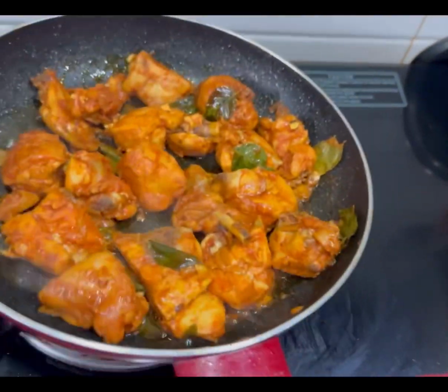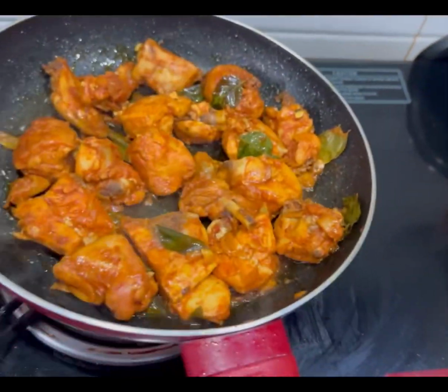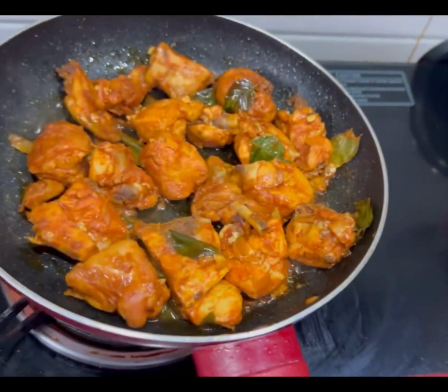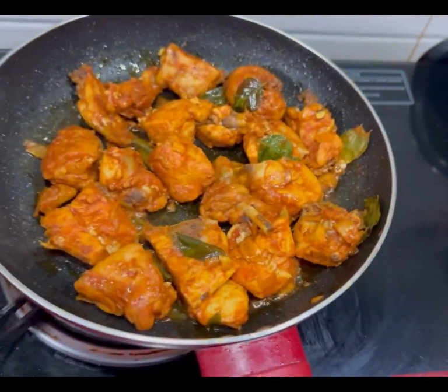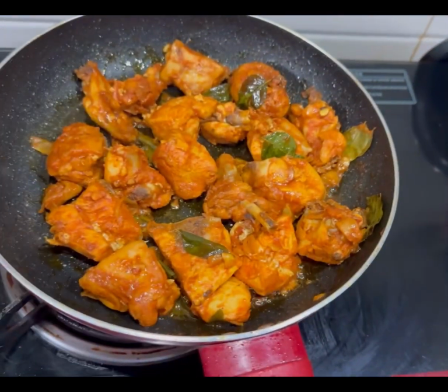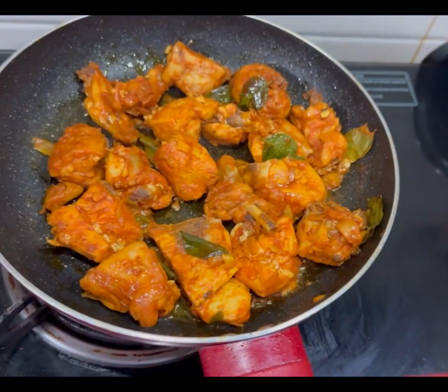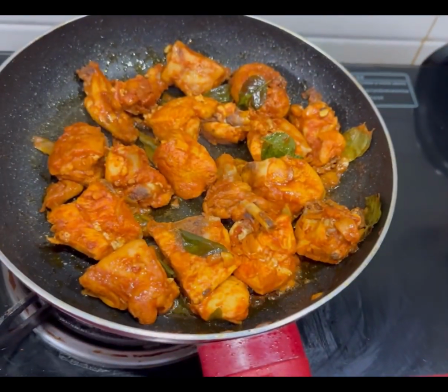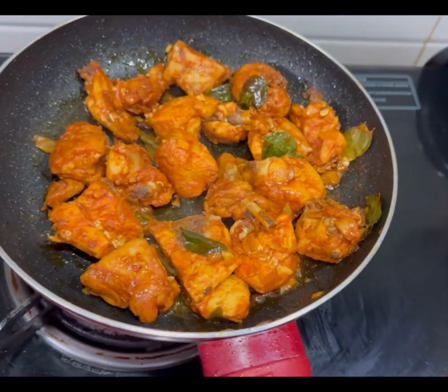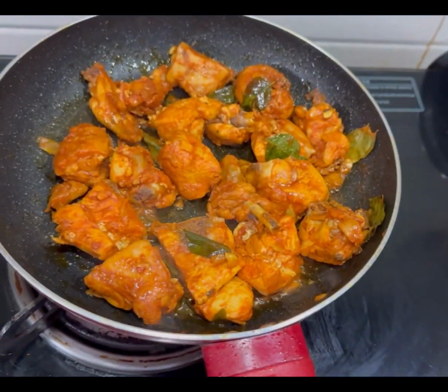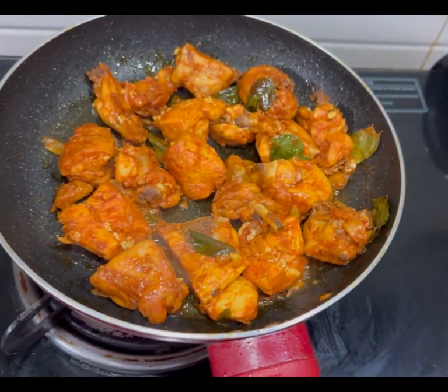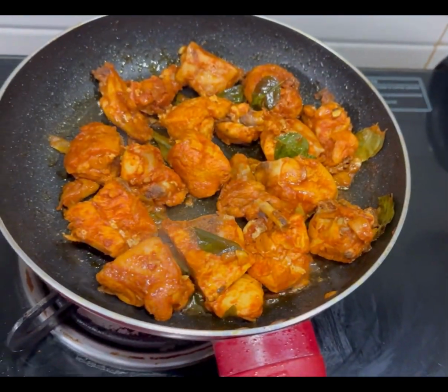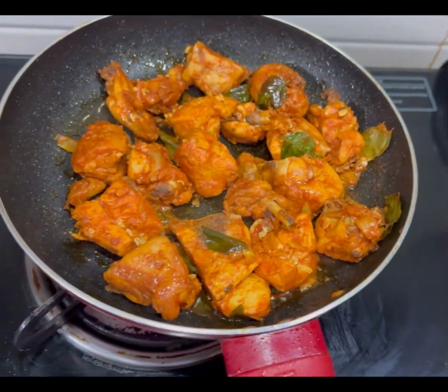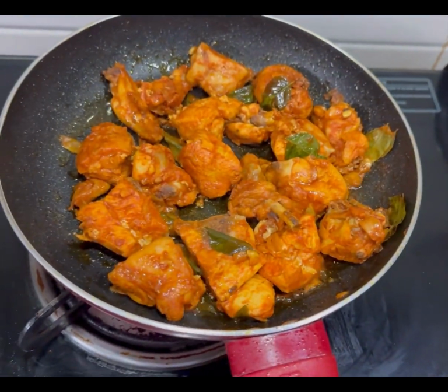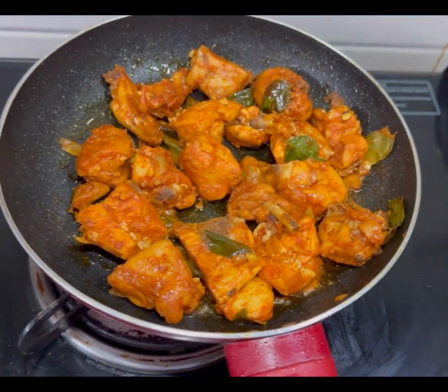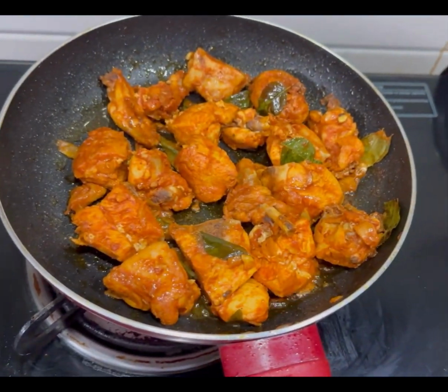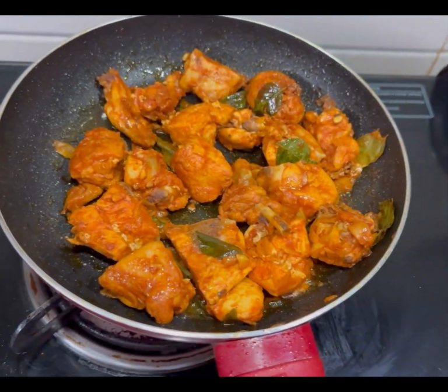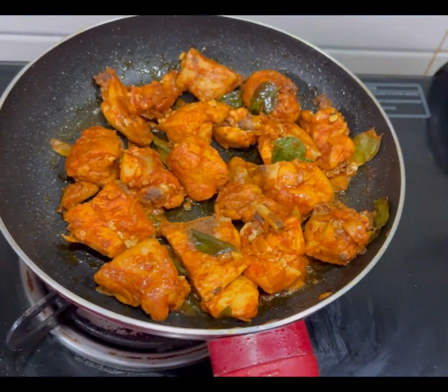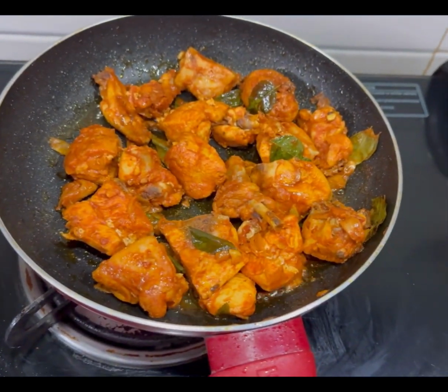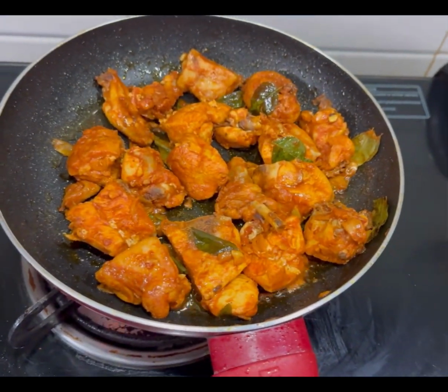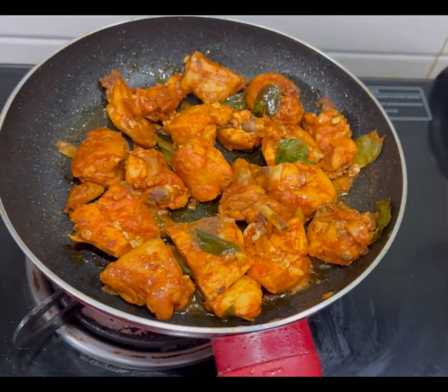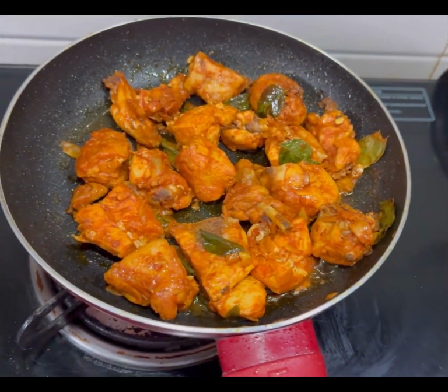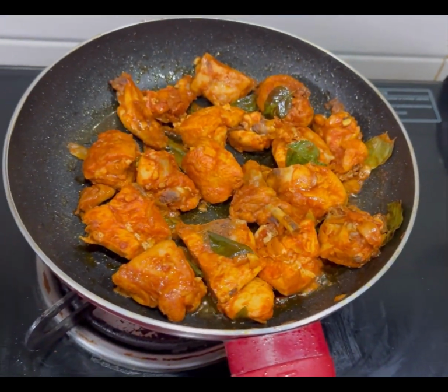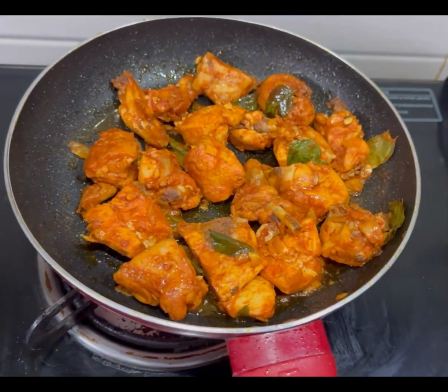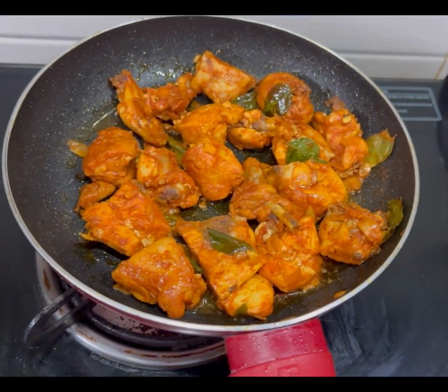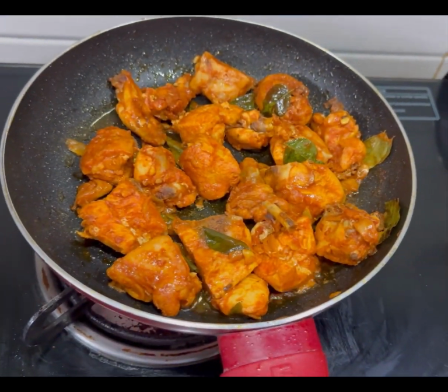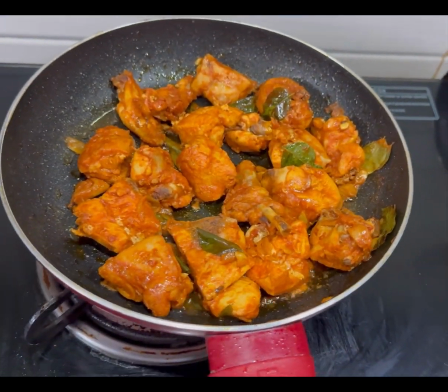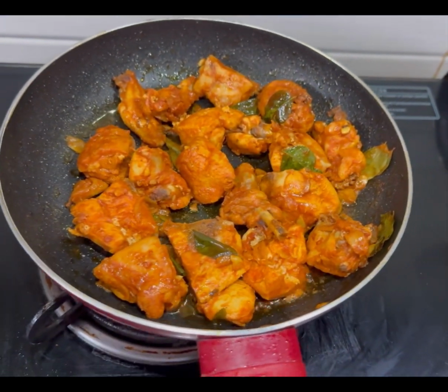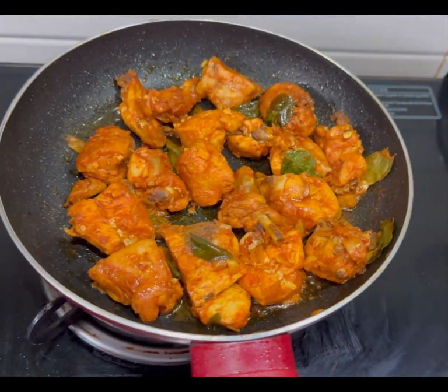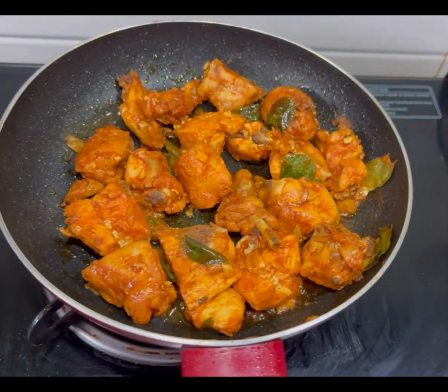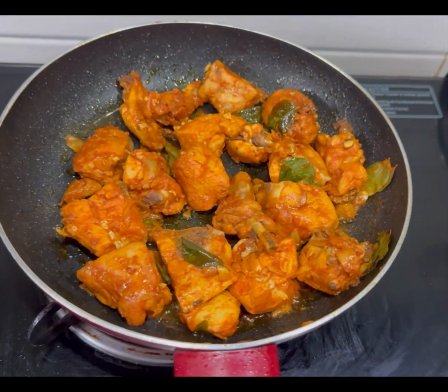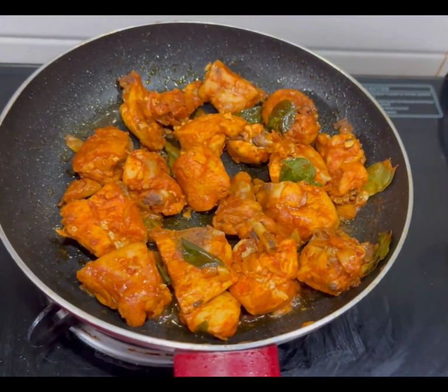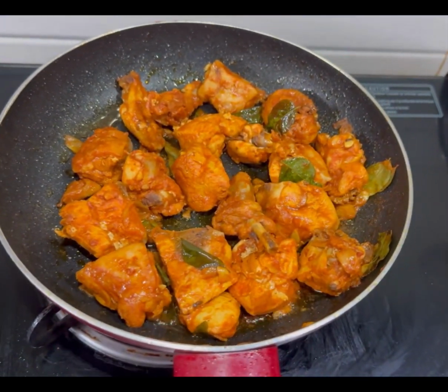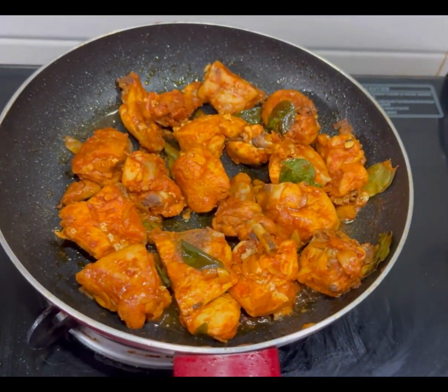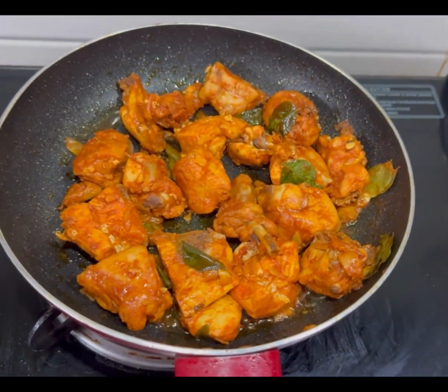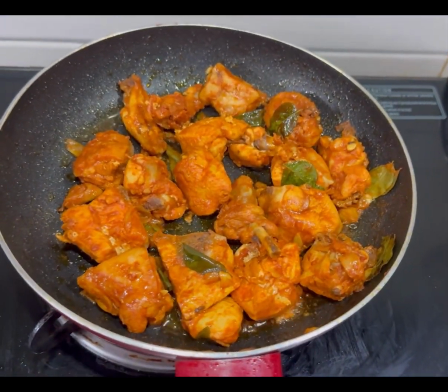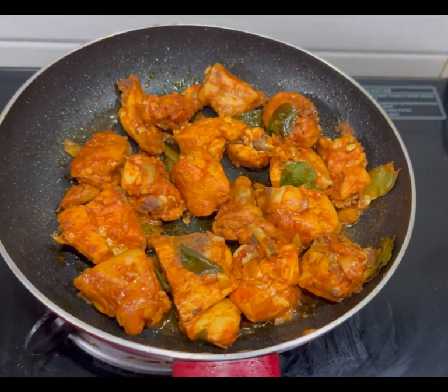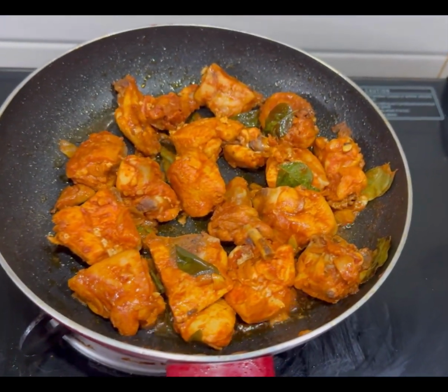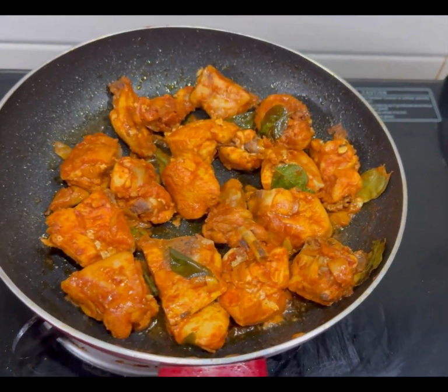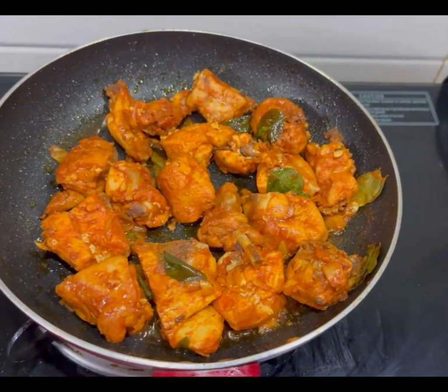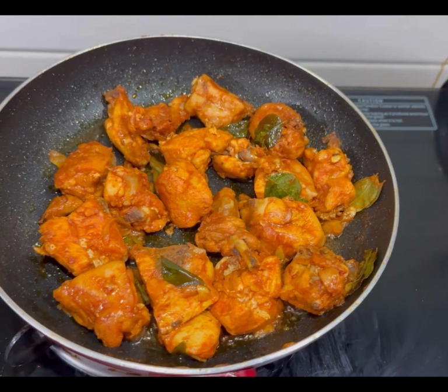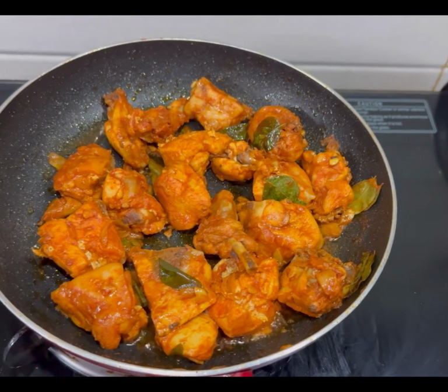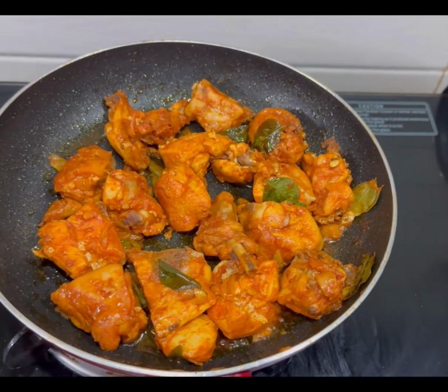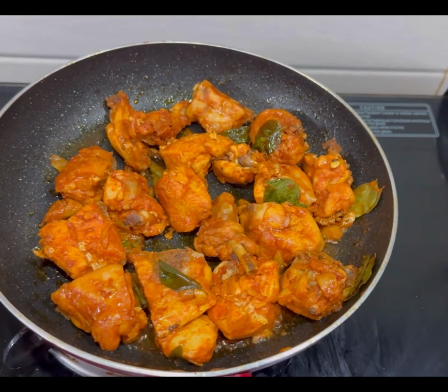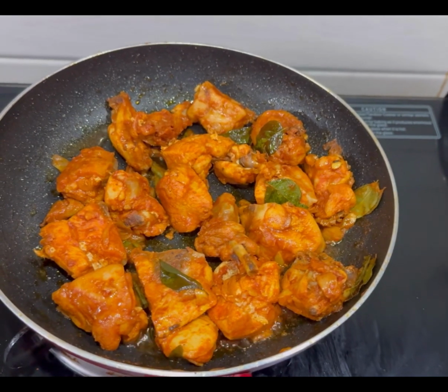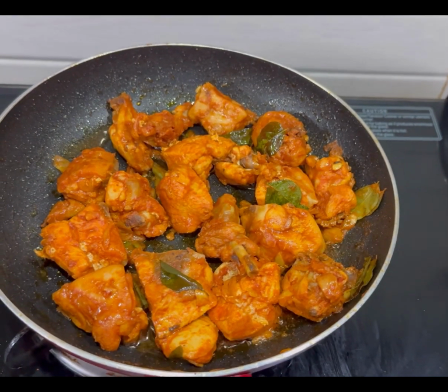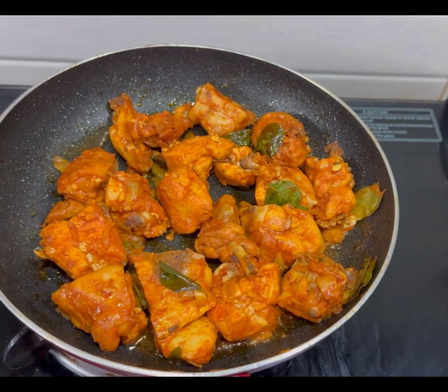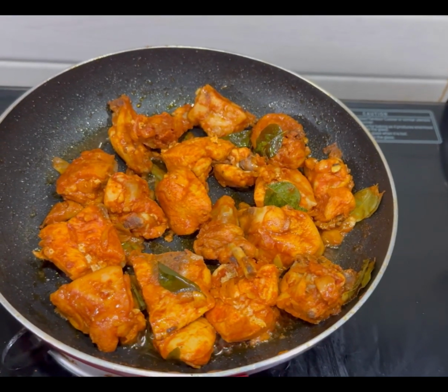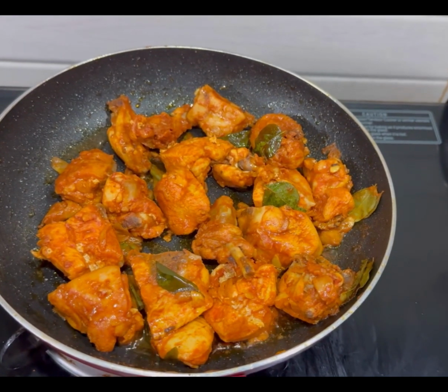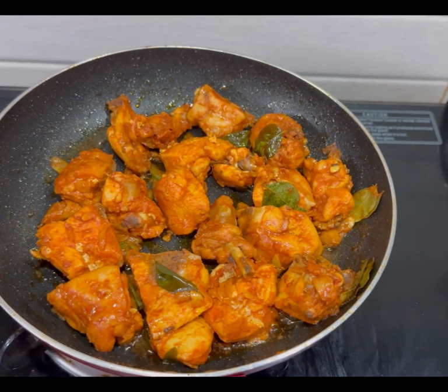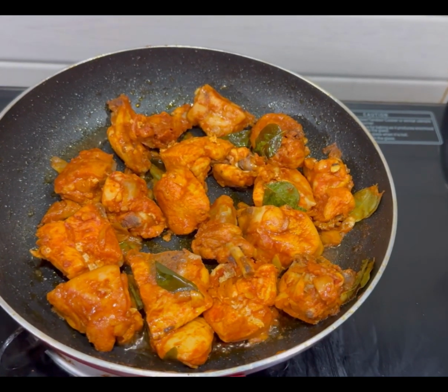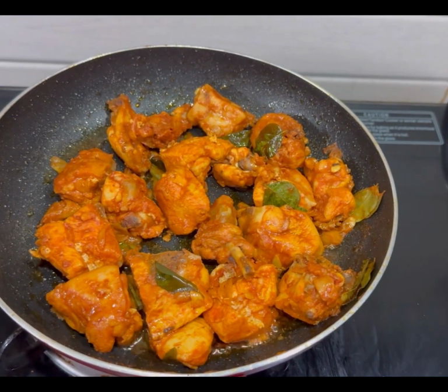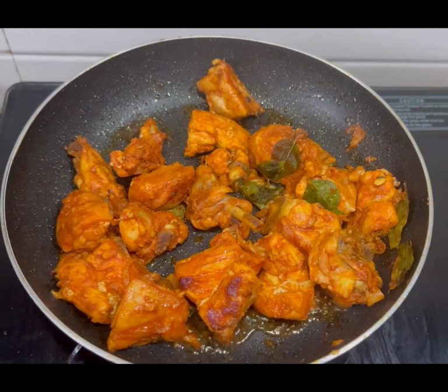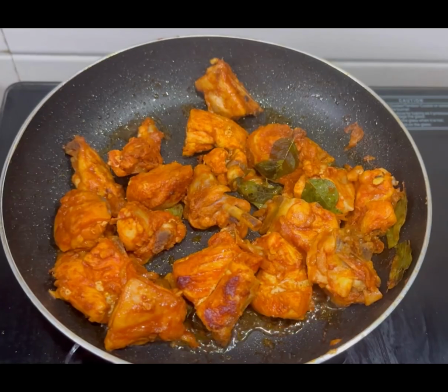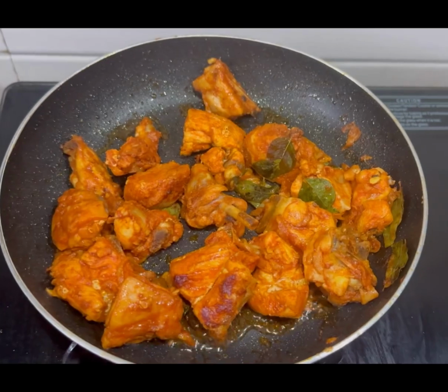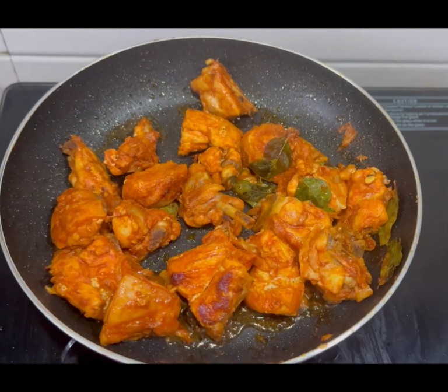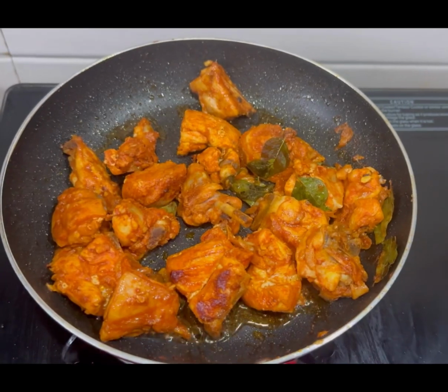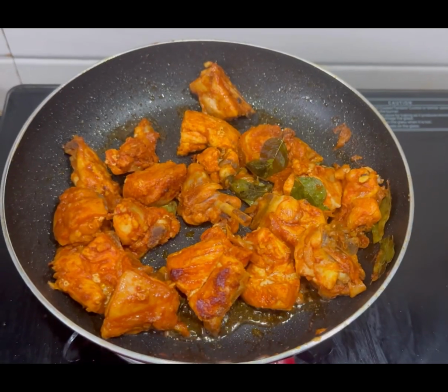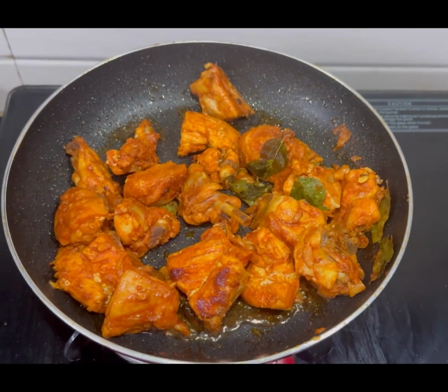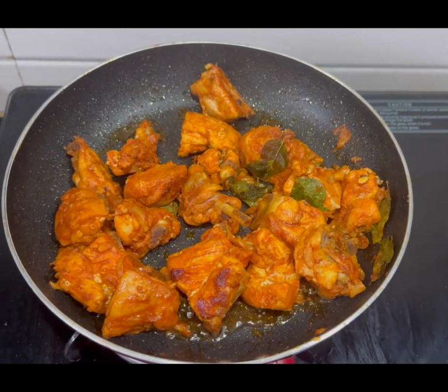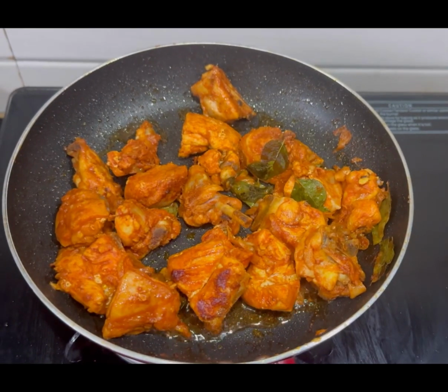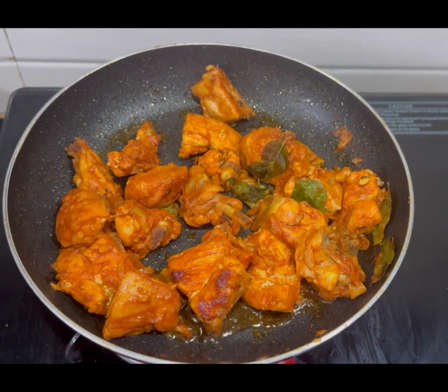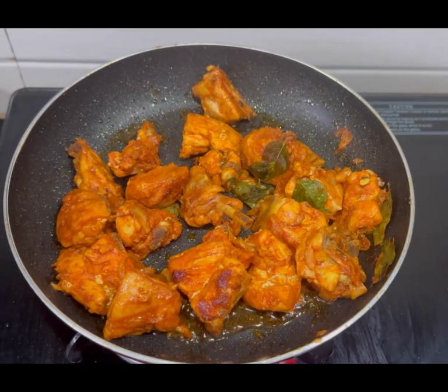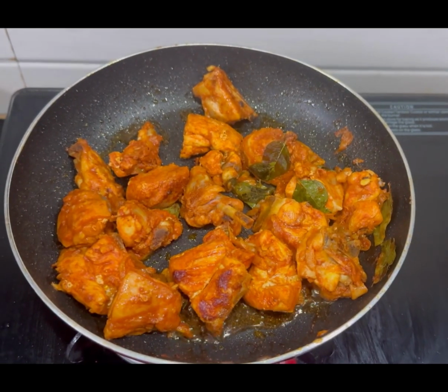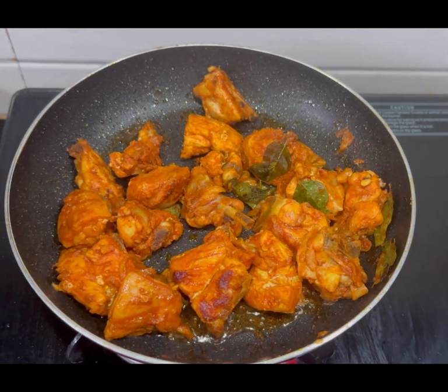Sorry. Okay, let's get some salt. I have to fry the pan.